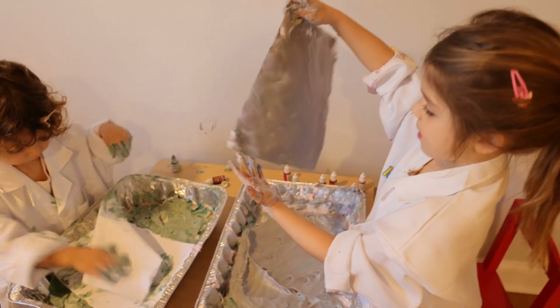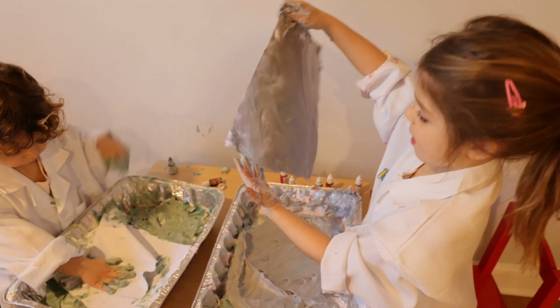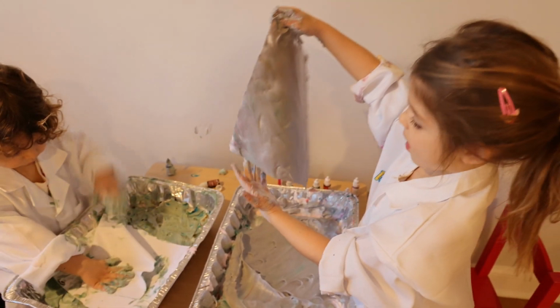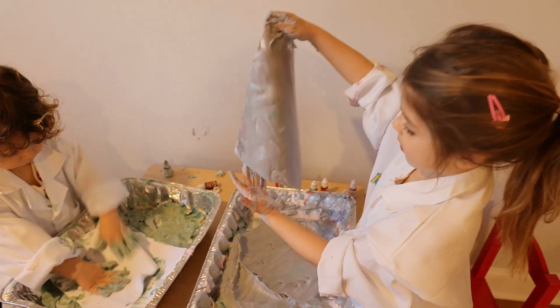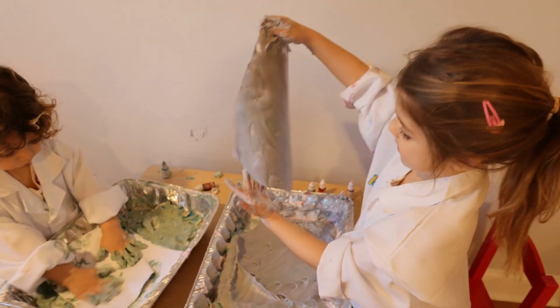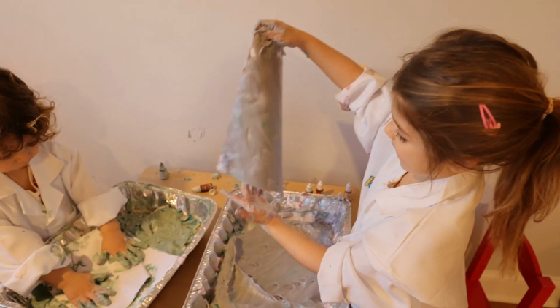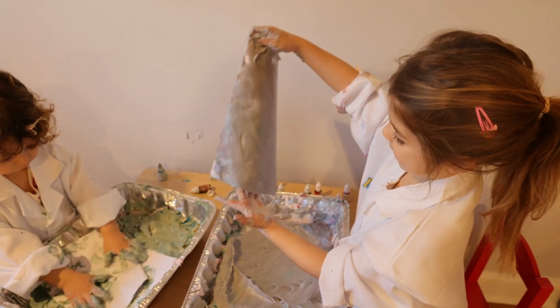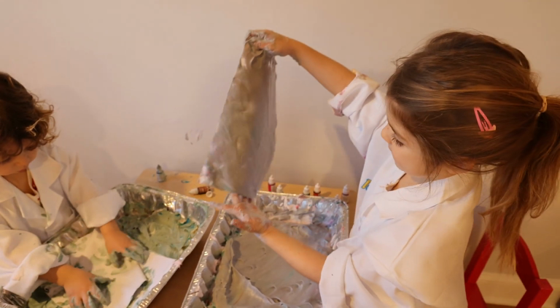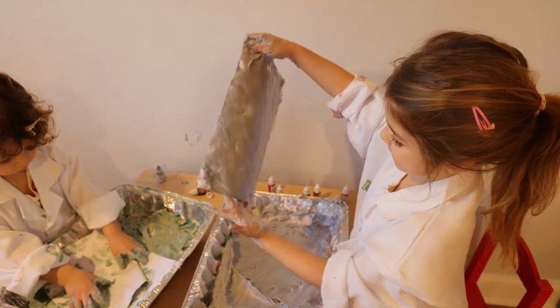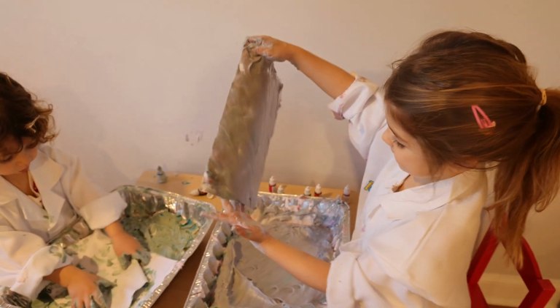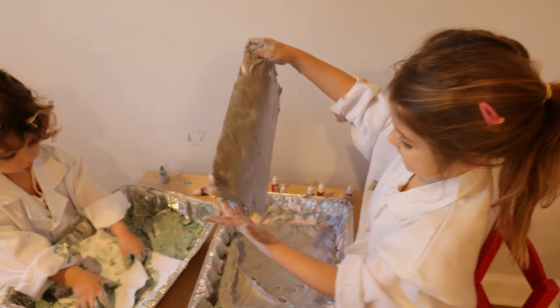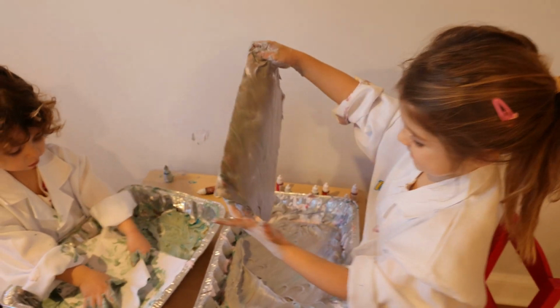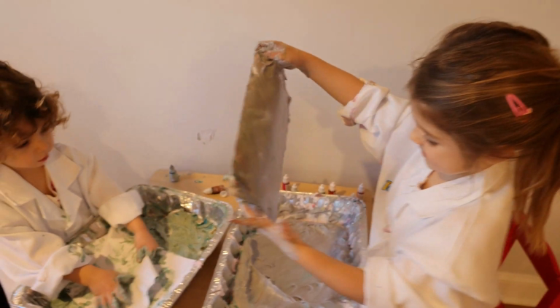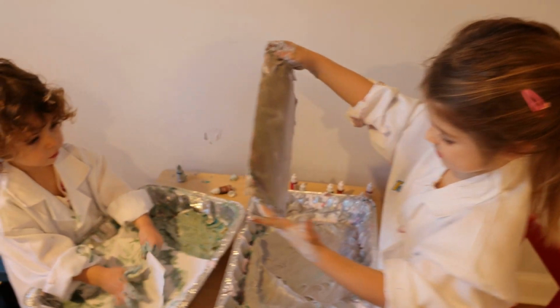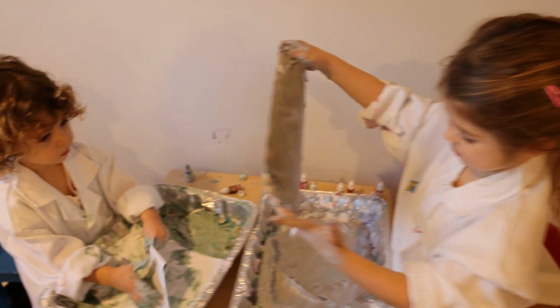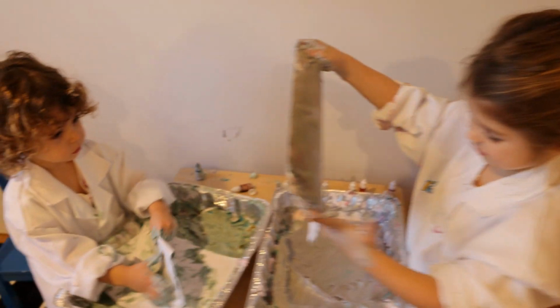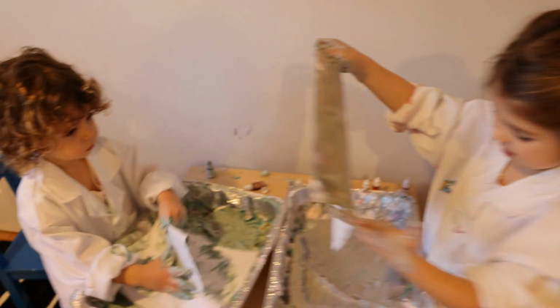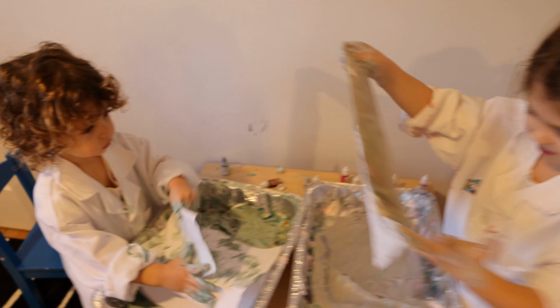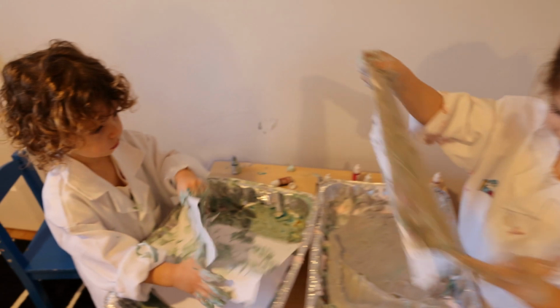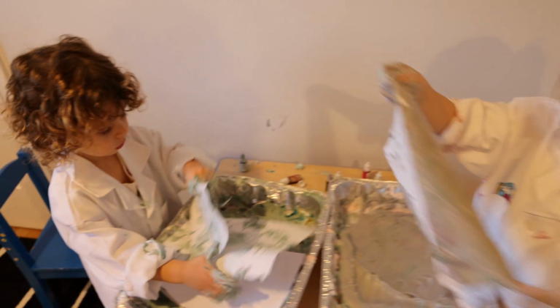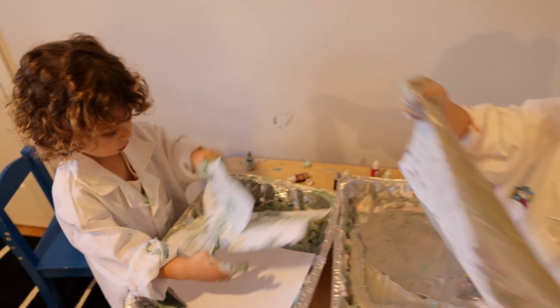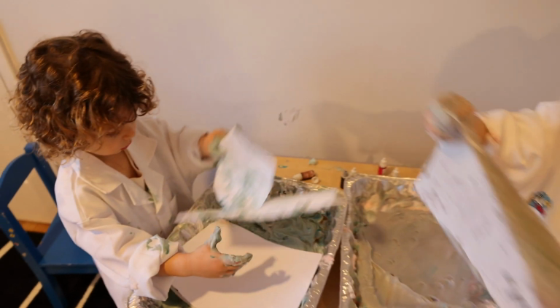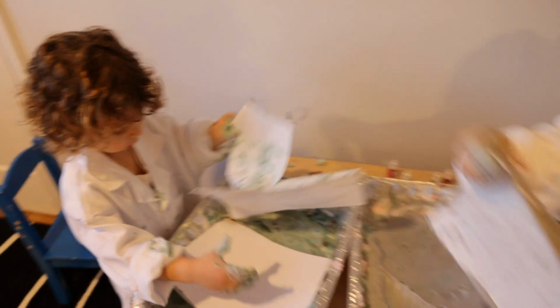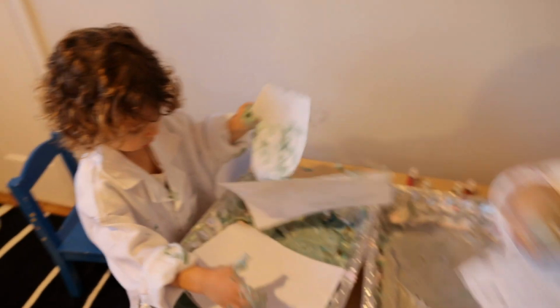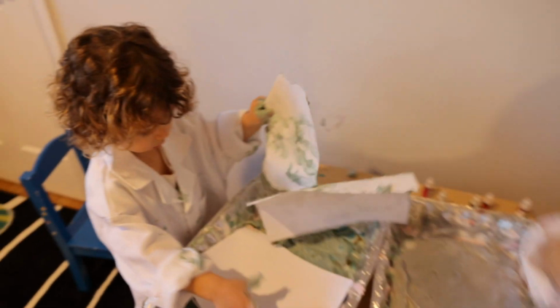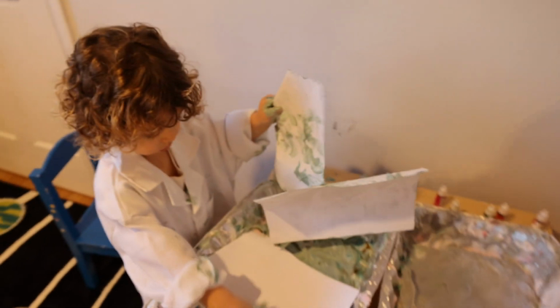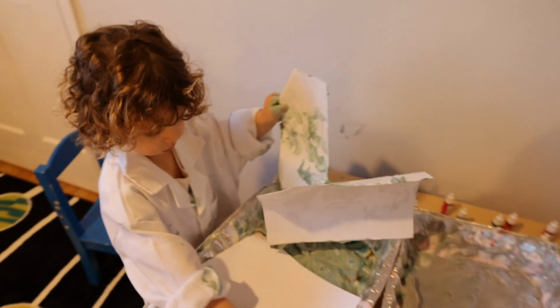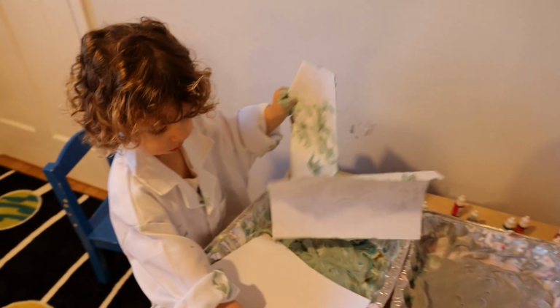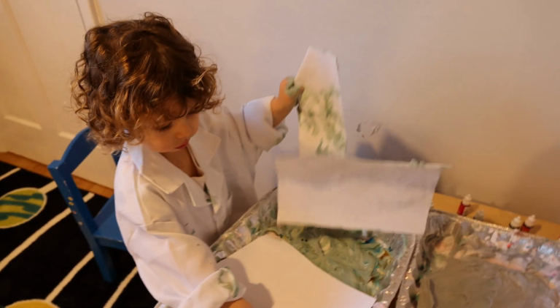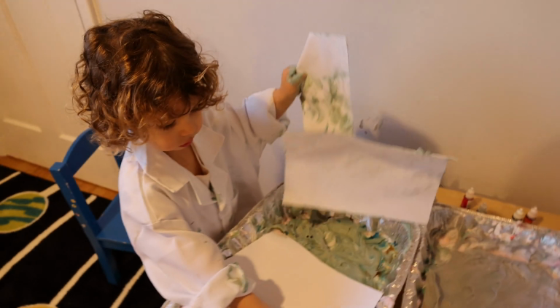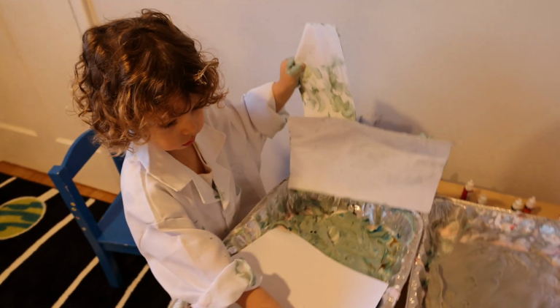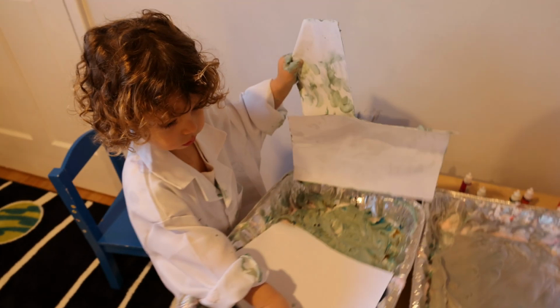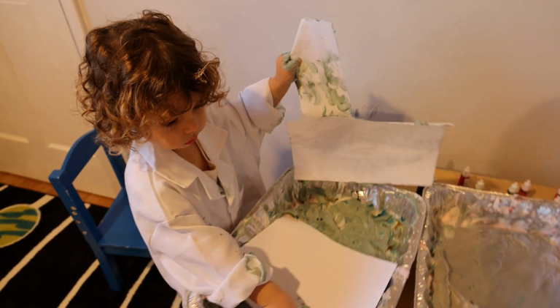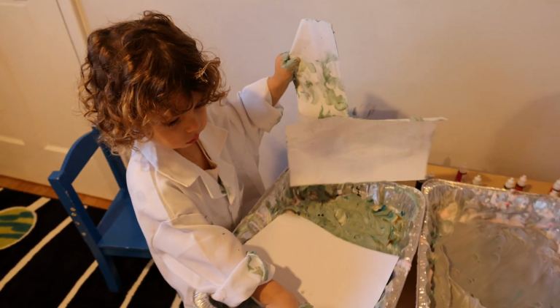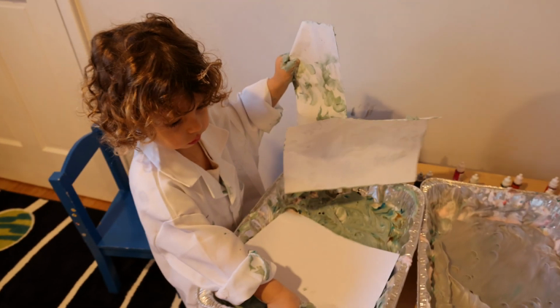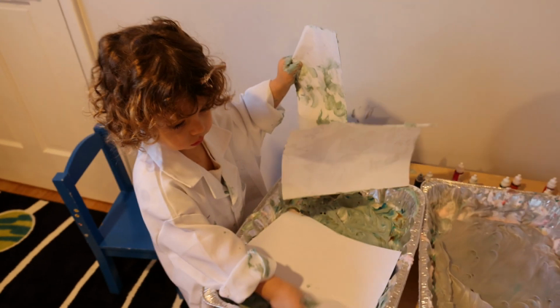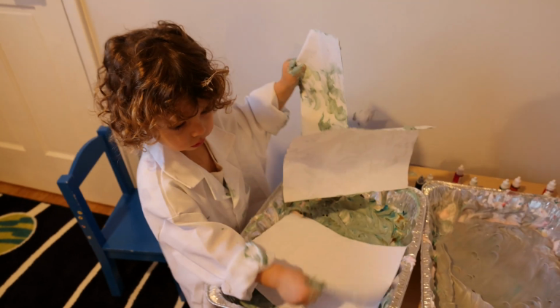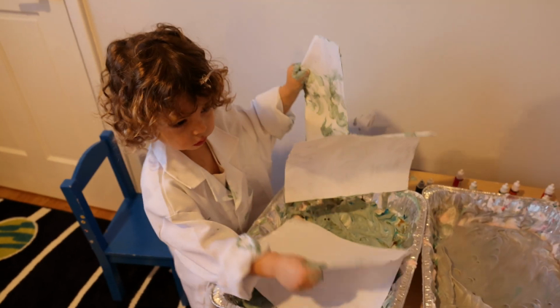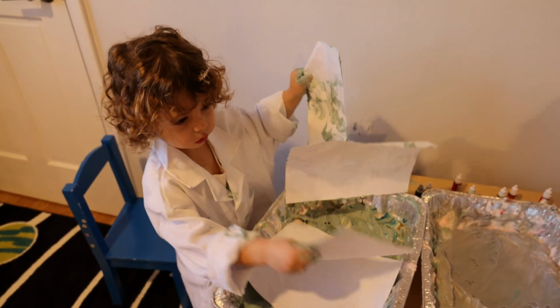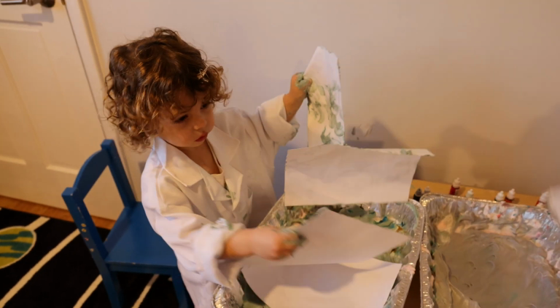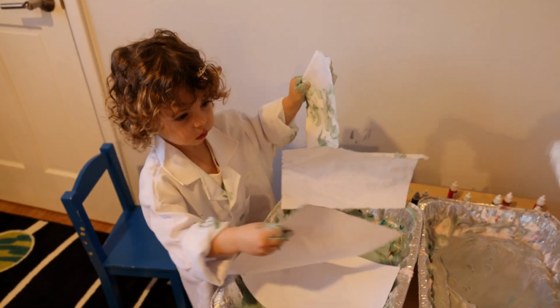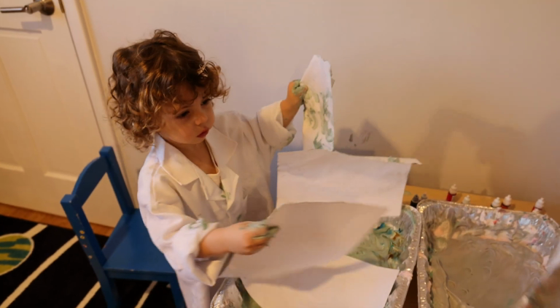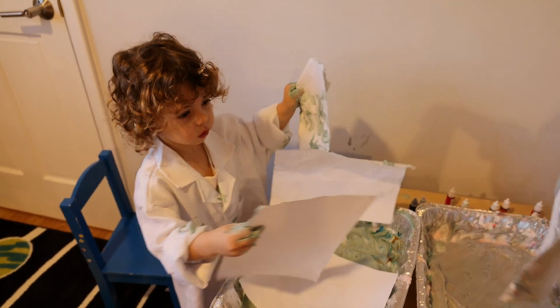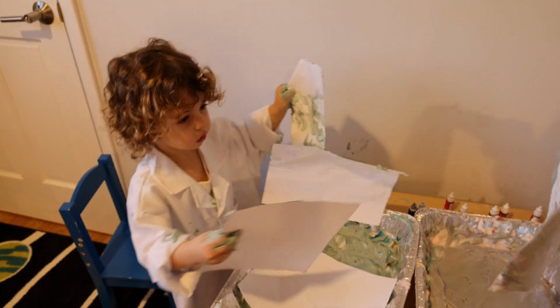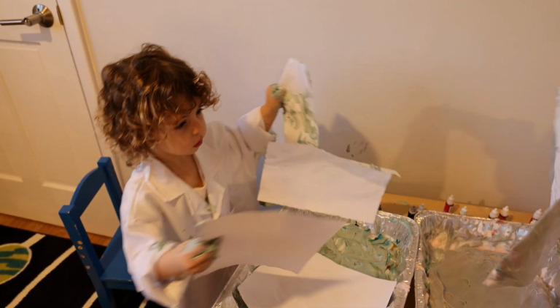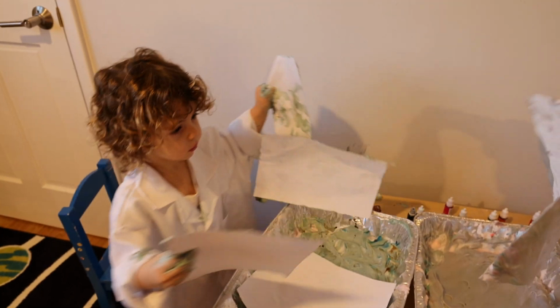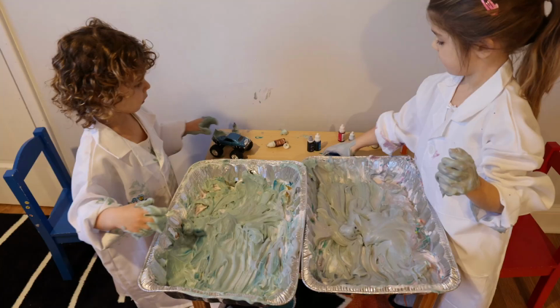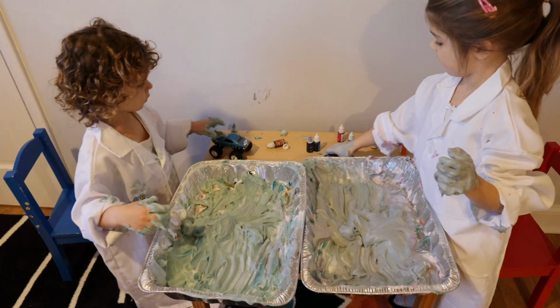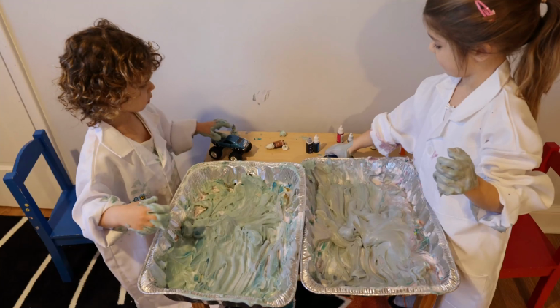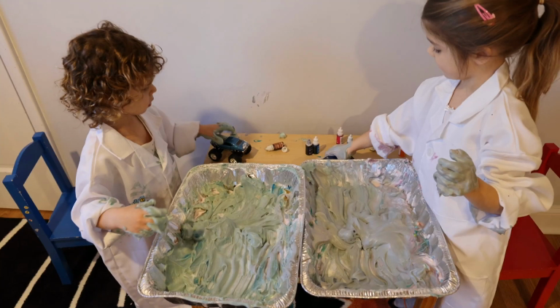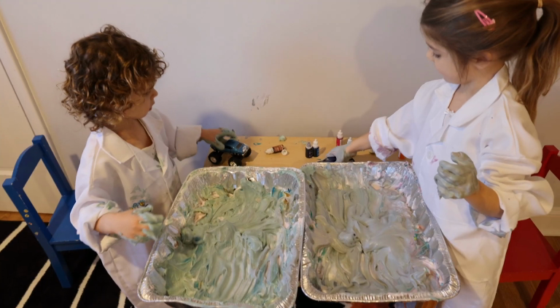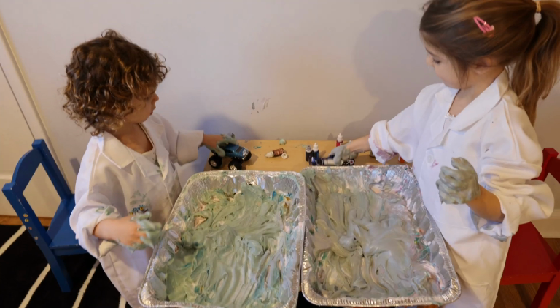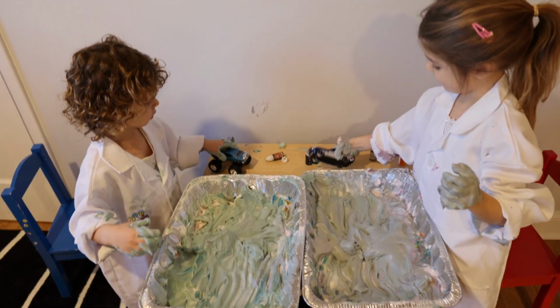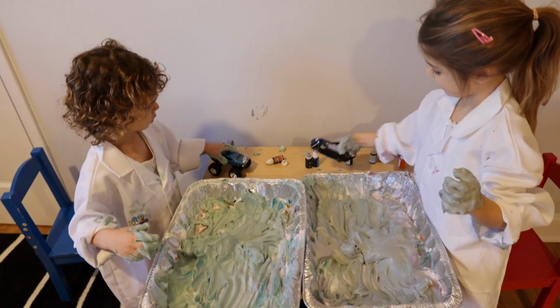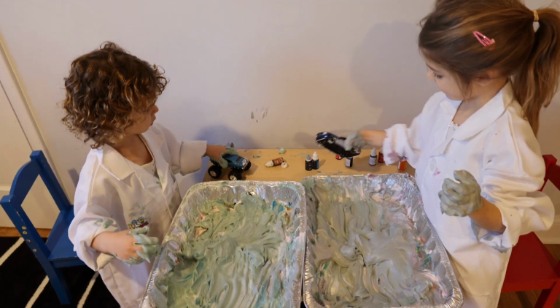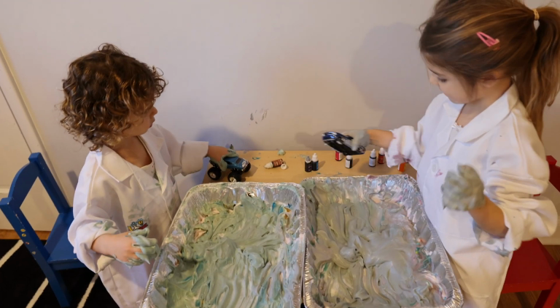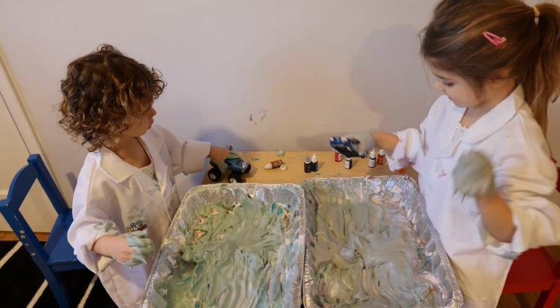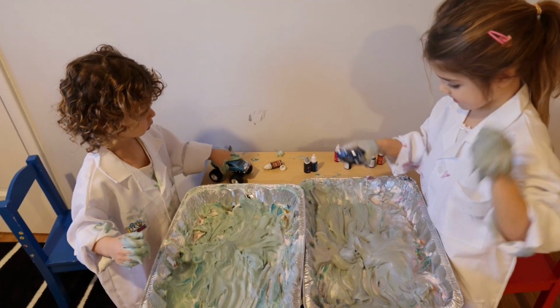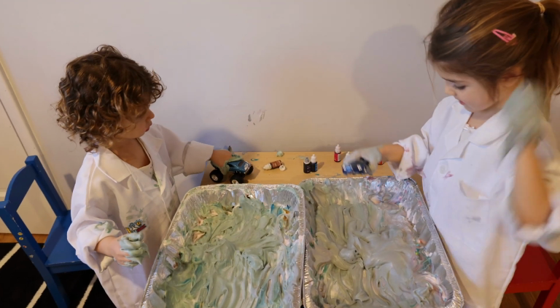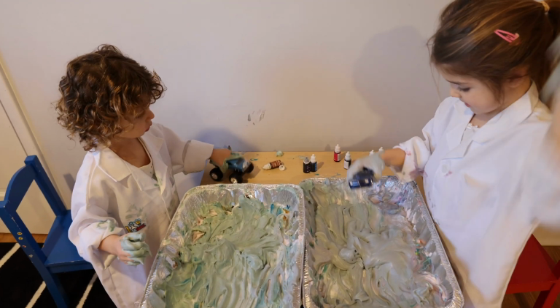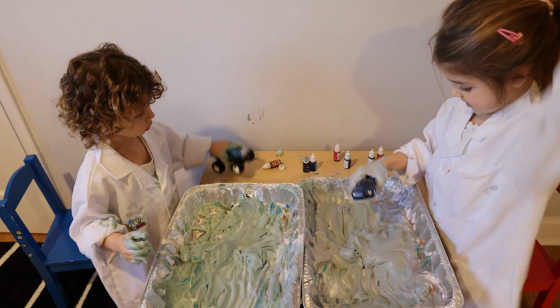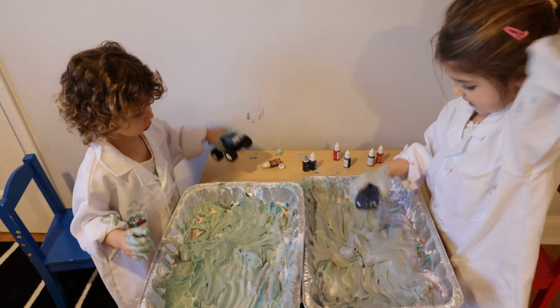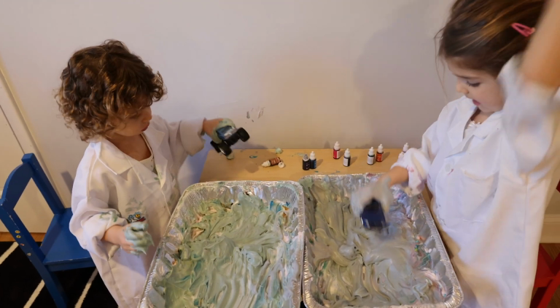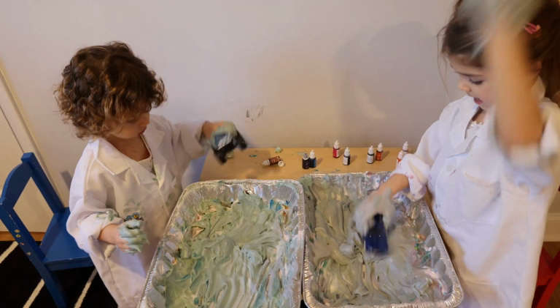Okay, I'm going to let this dry on the floor. Now we're going to put our cars inside.